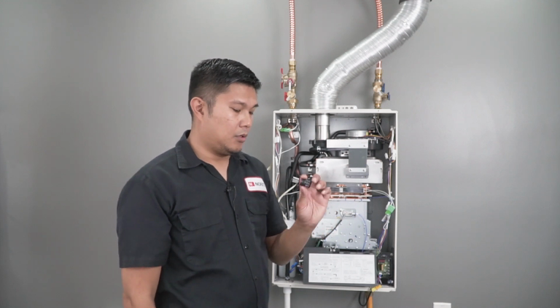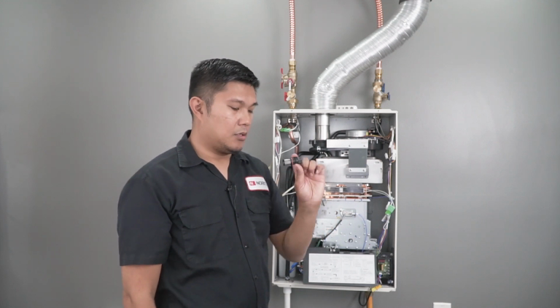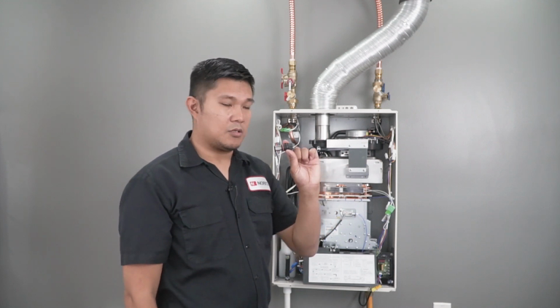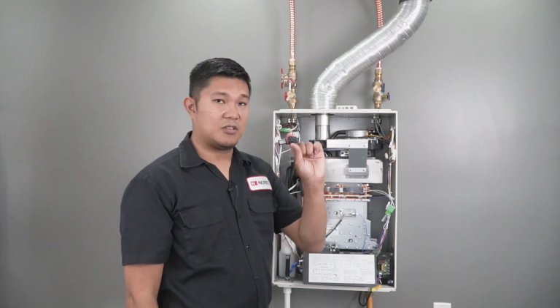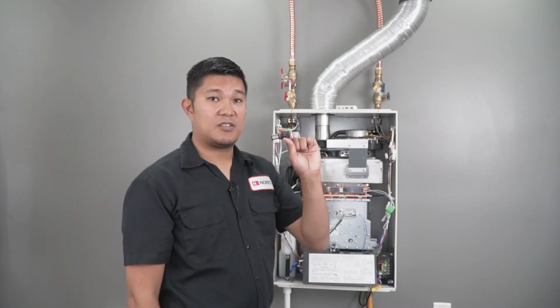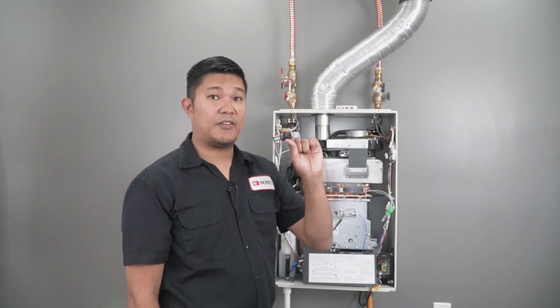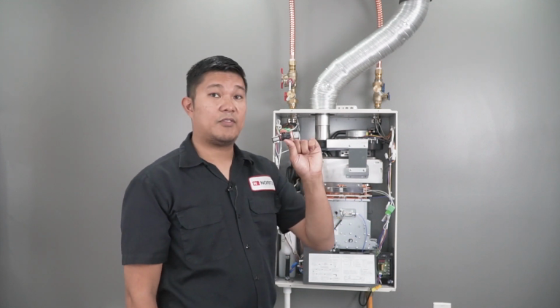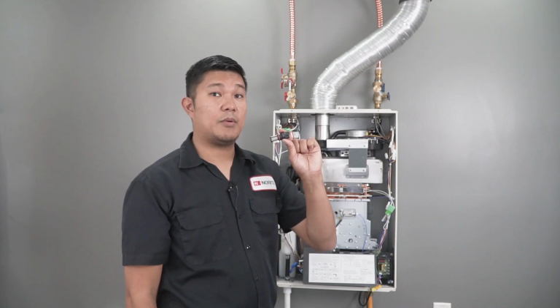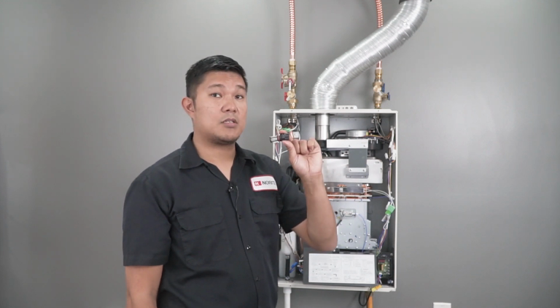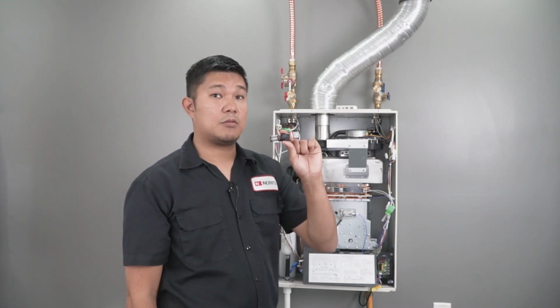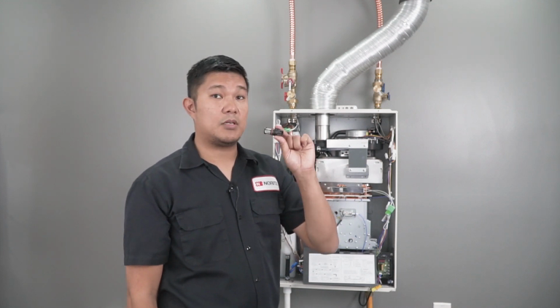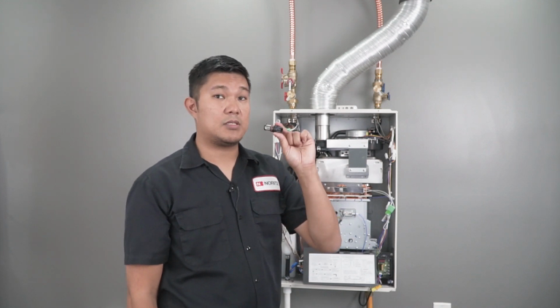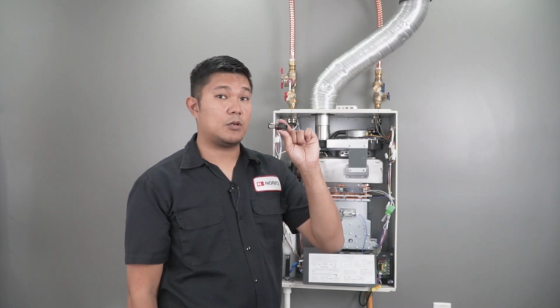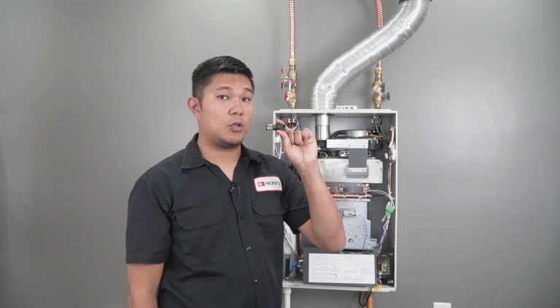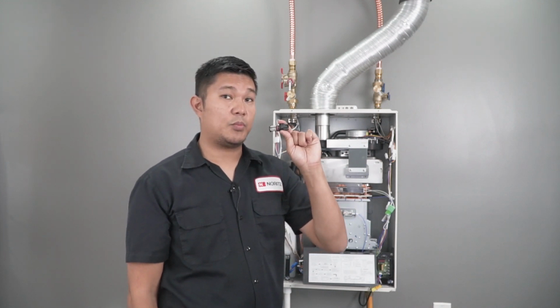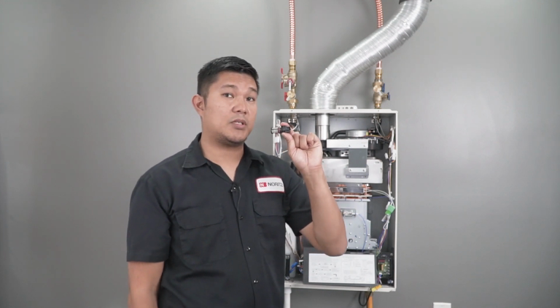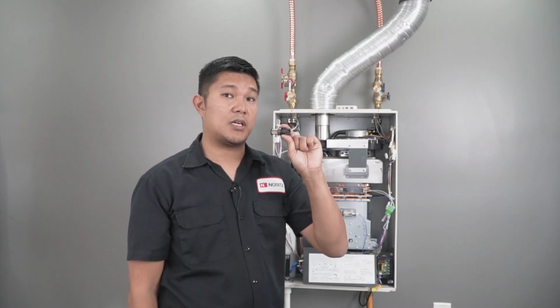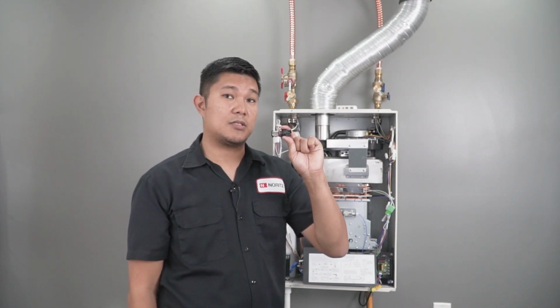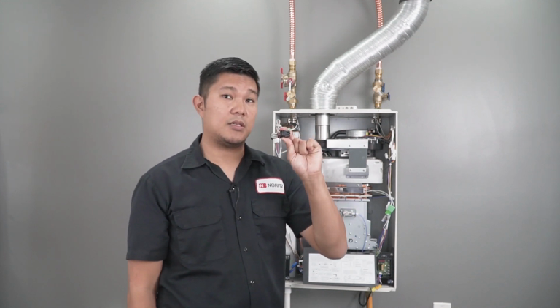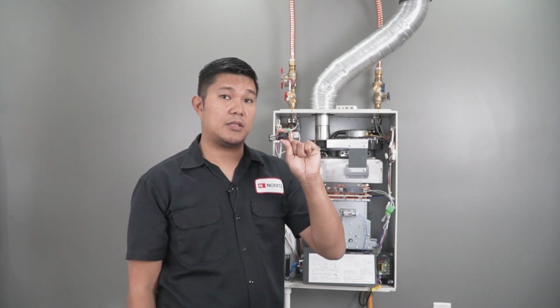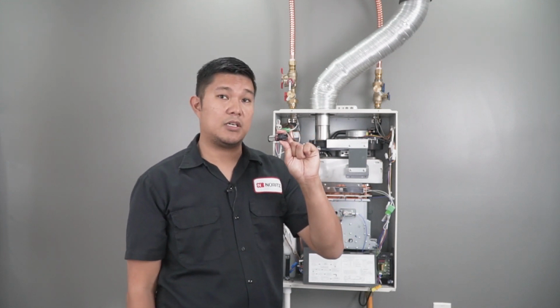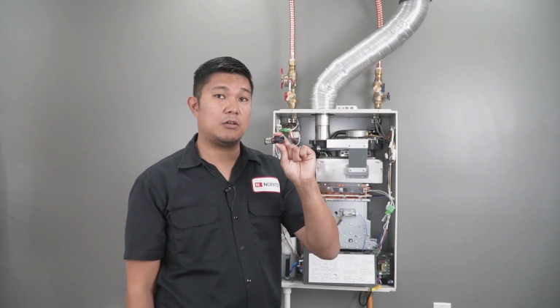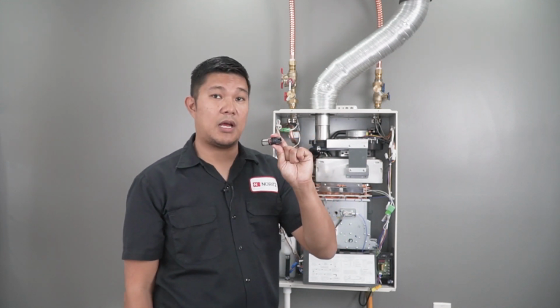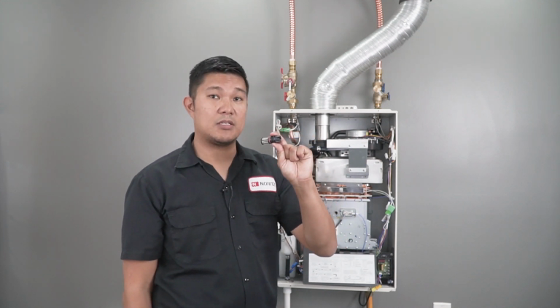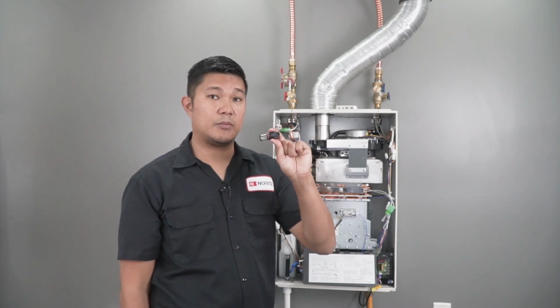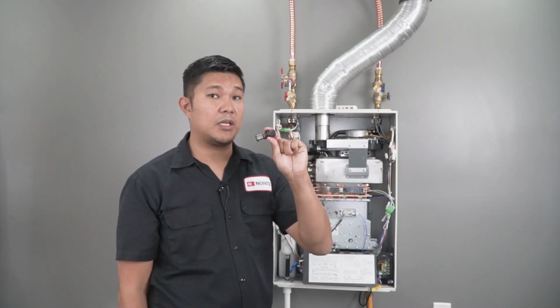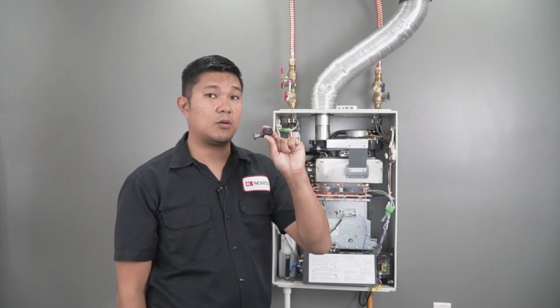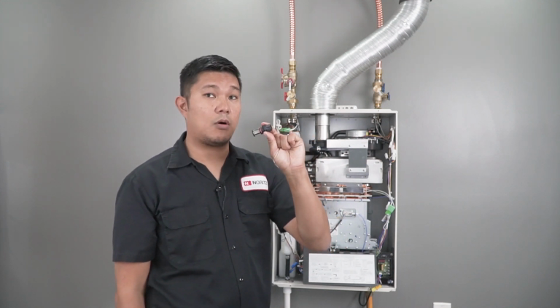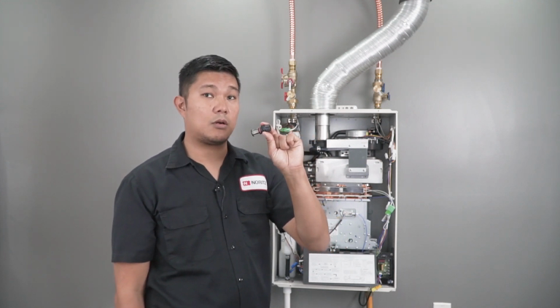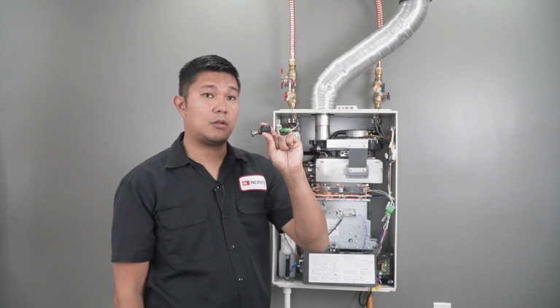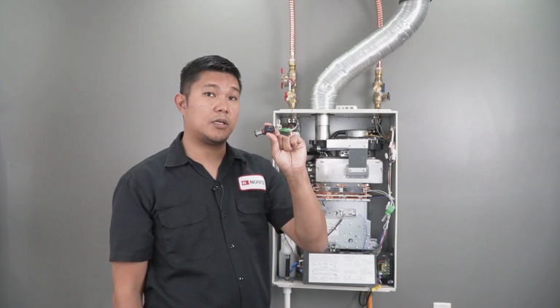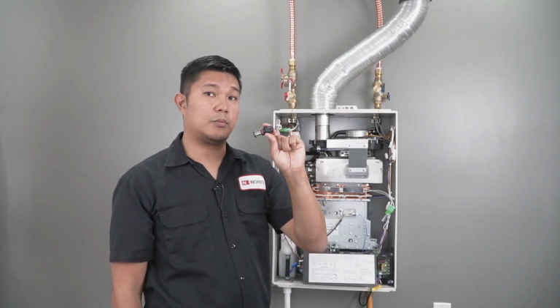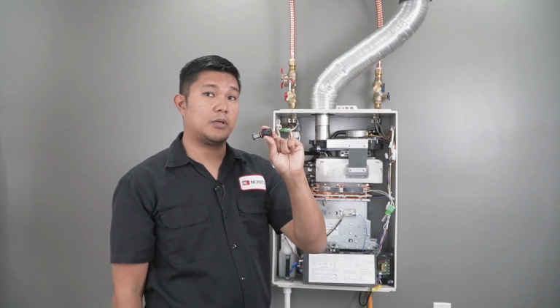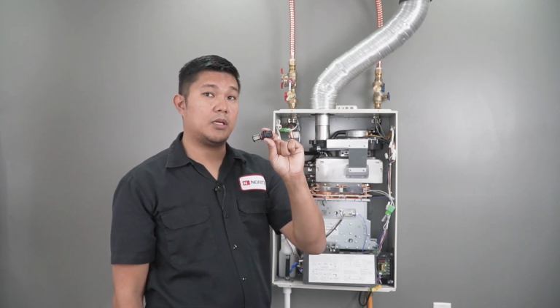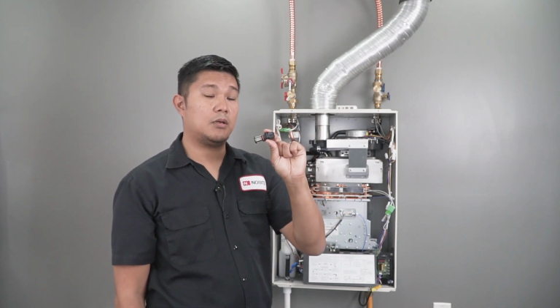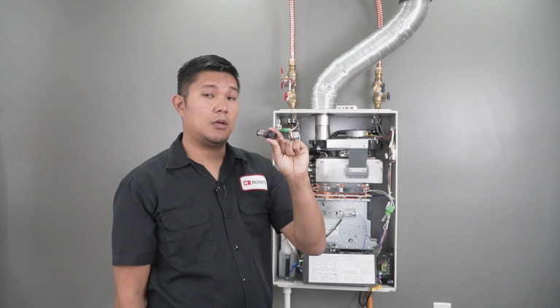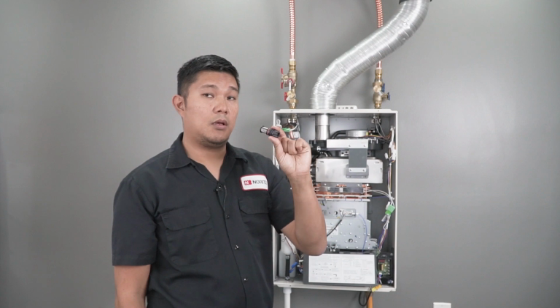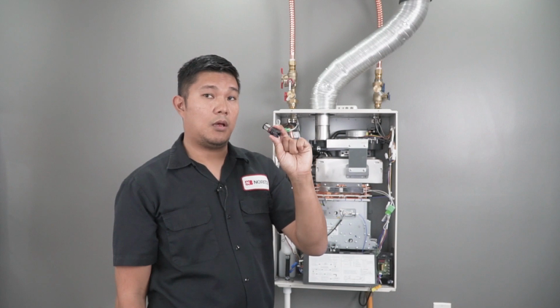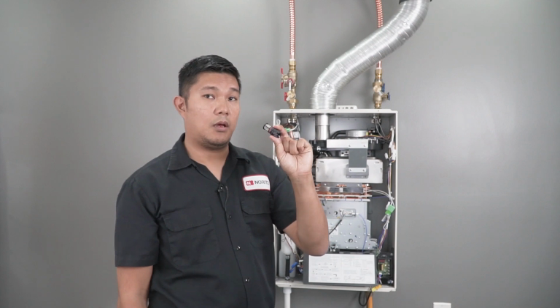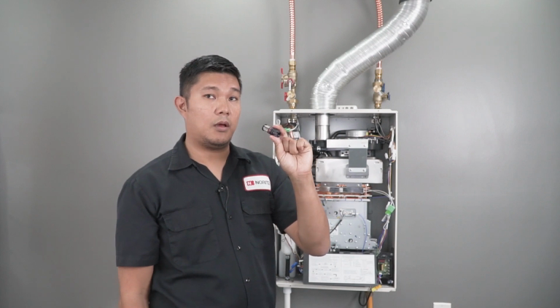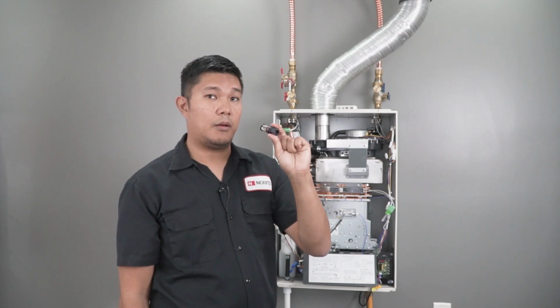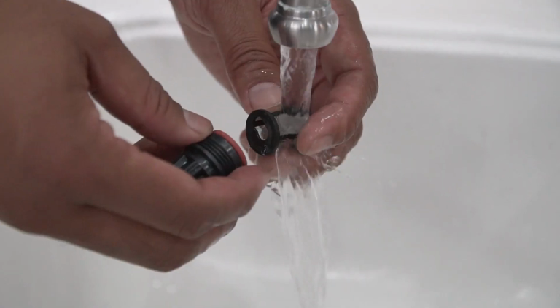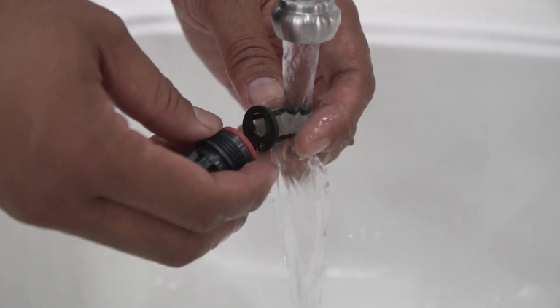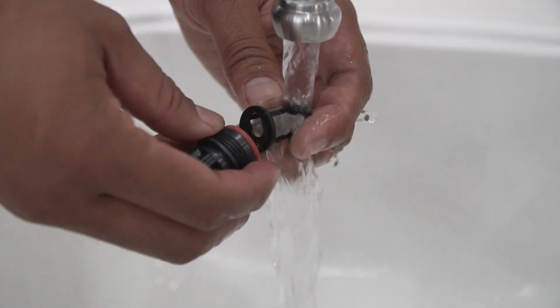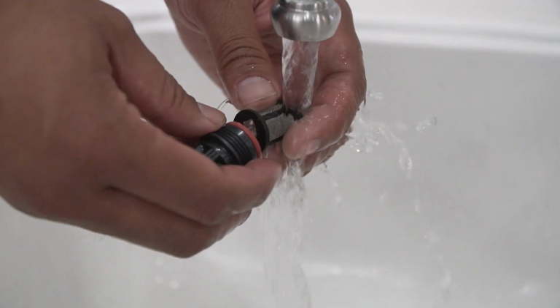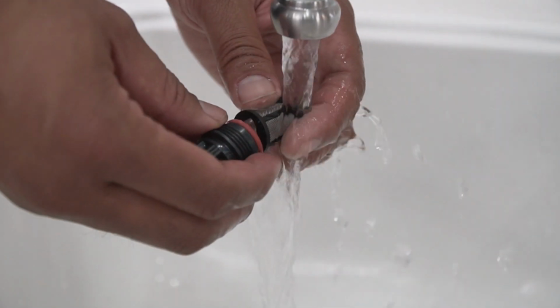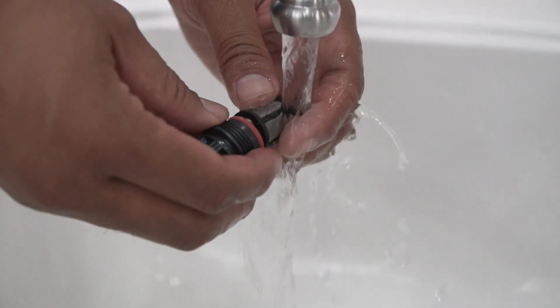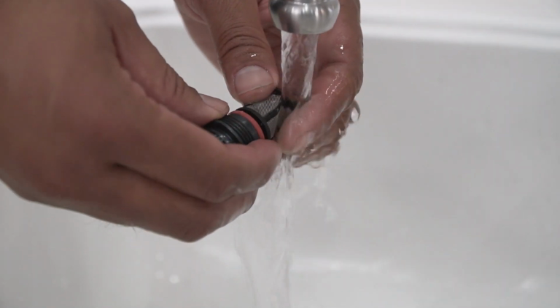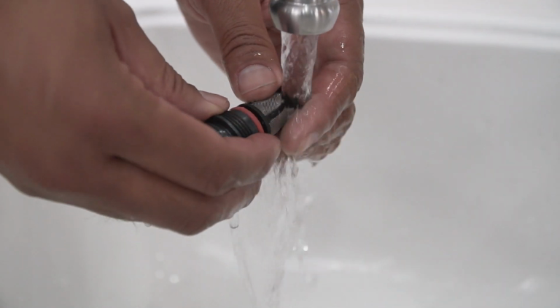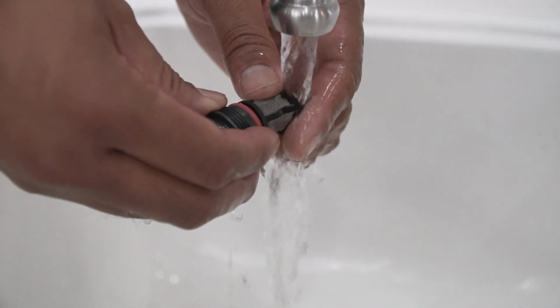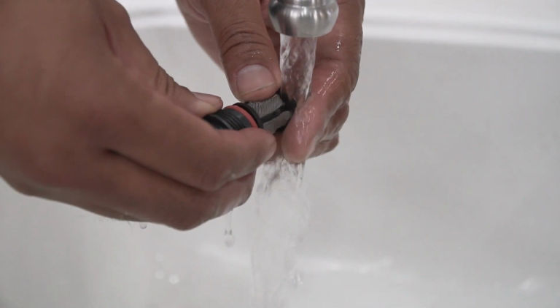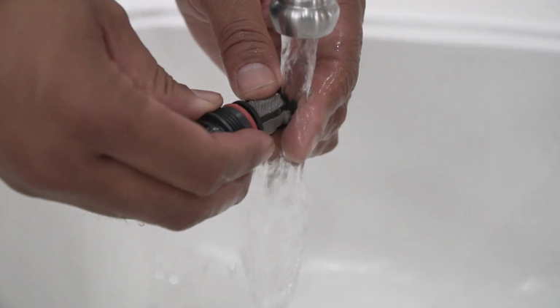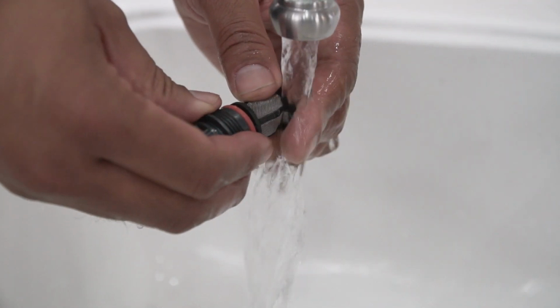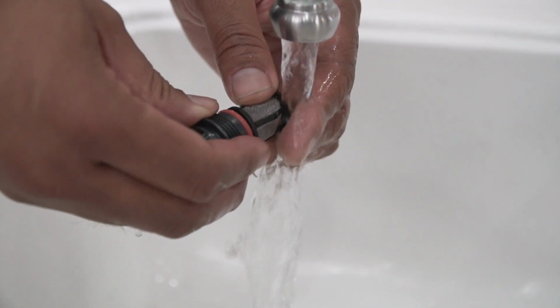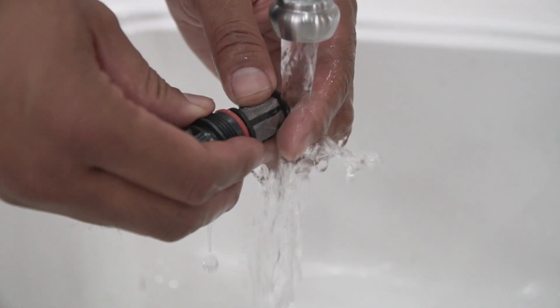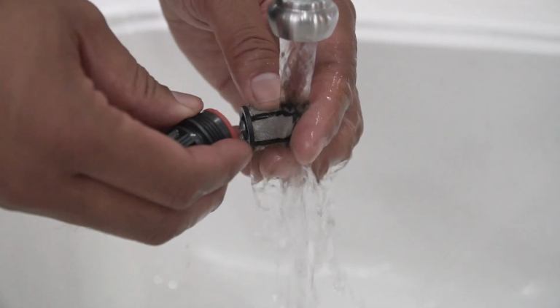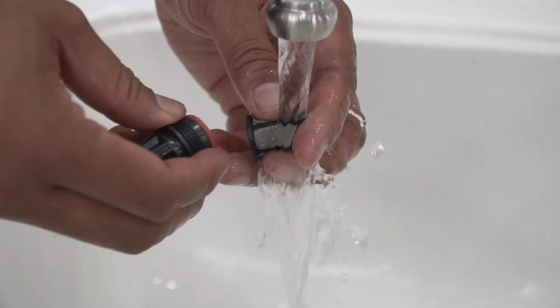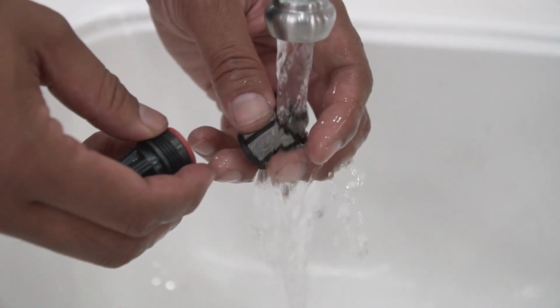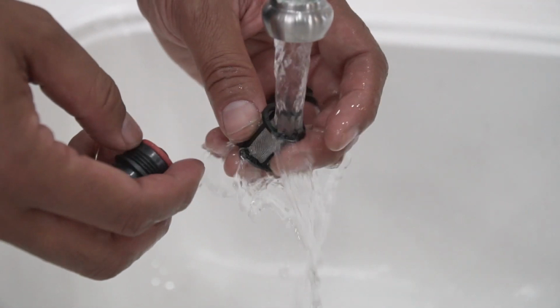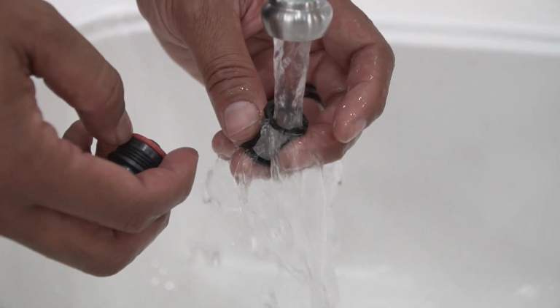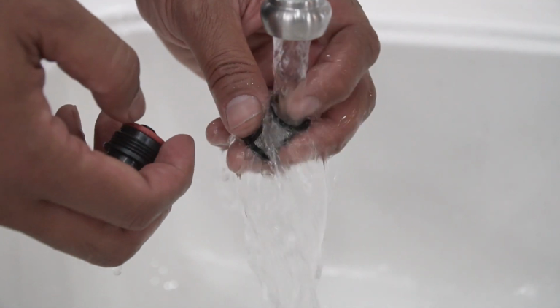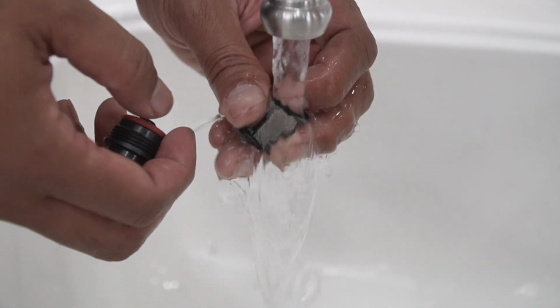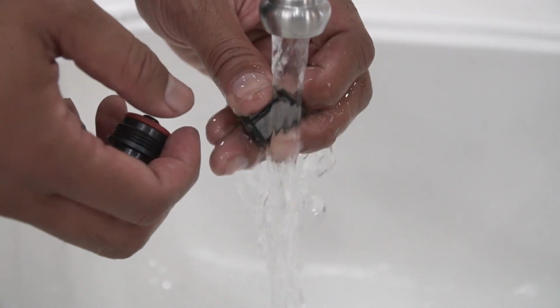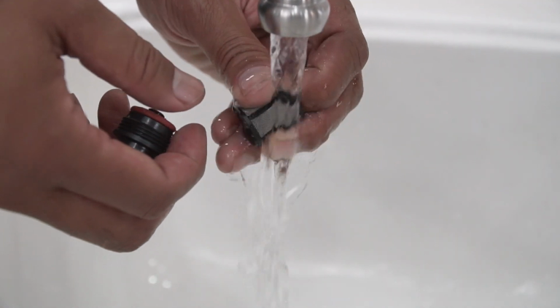This 50 mesh screen is the only protection that the heater has from any waterline debris. Make sure you check it before you leave the job site each and every time.